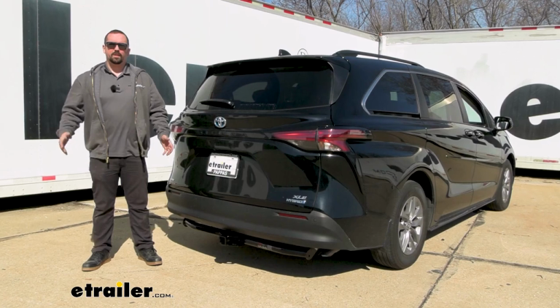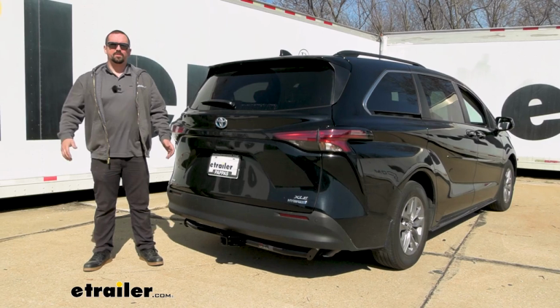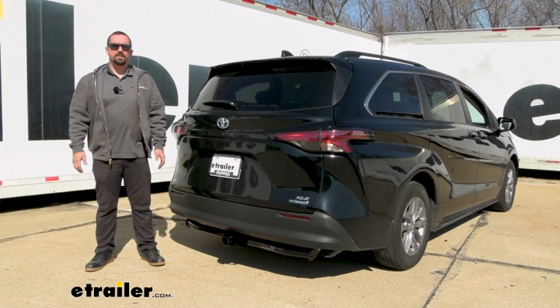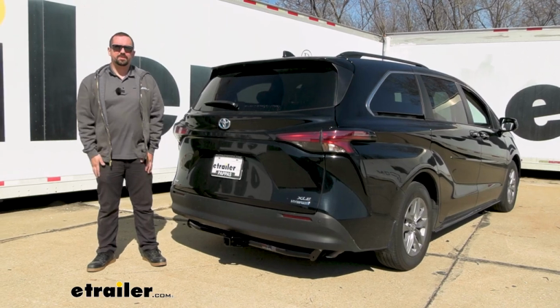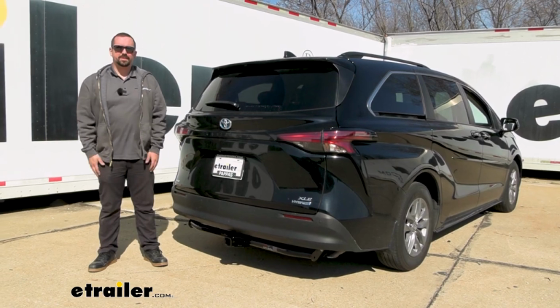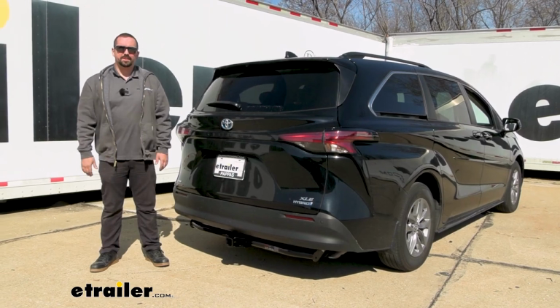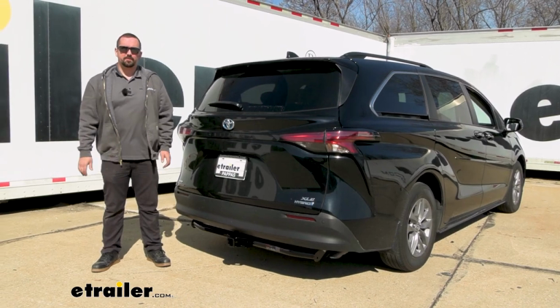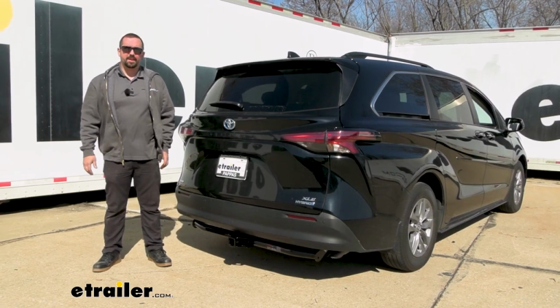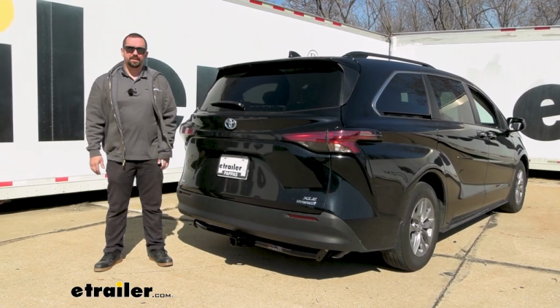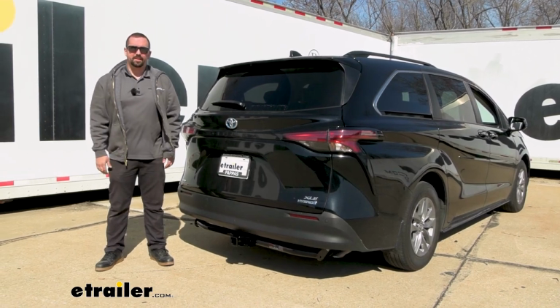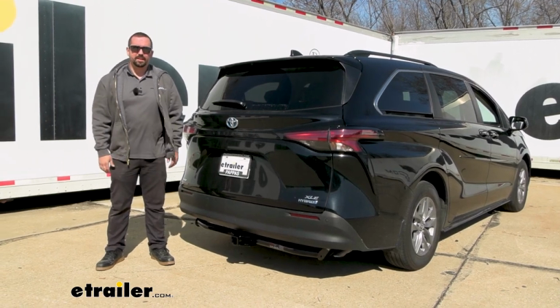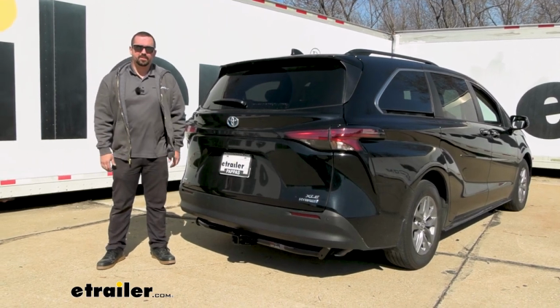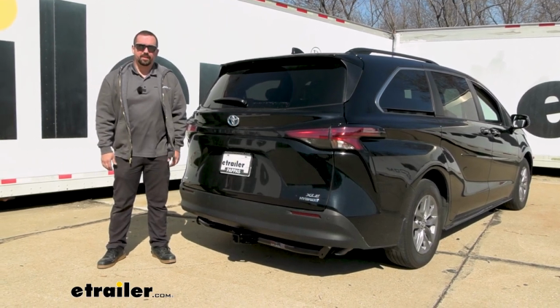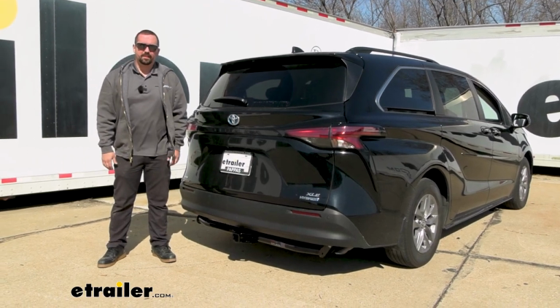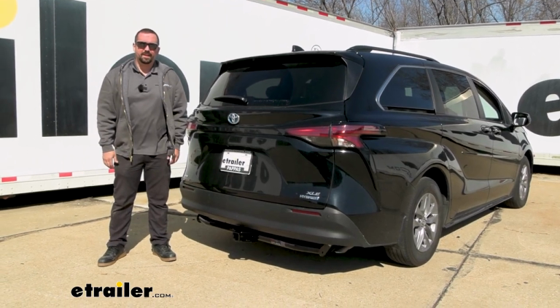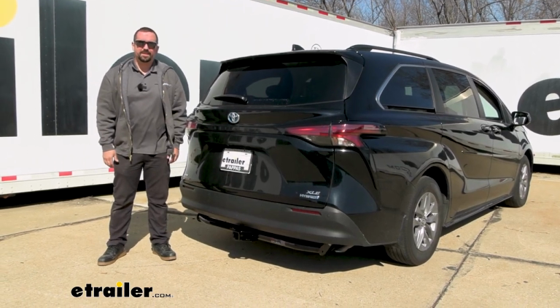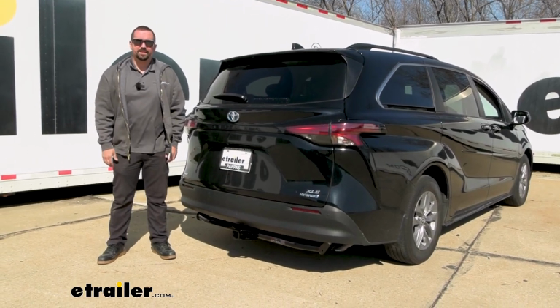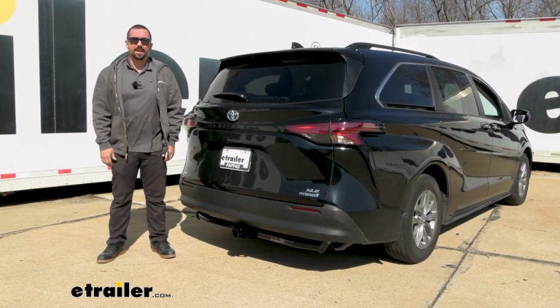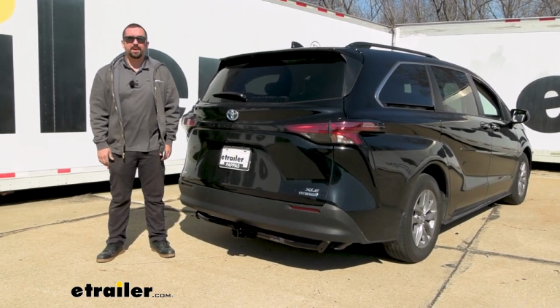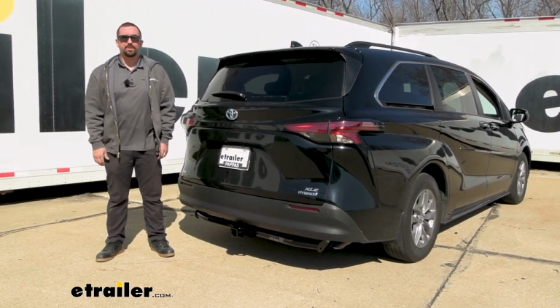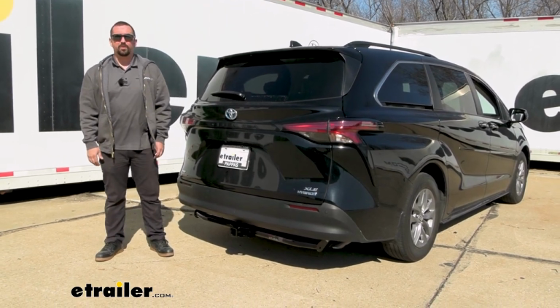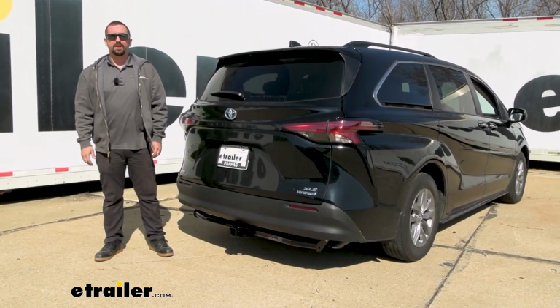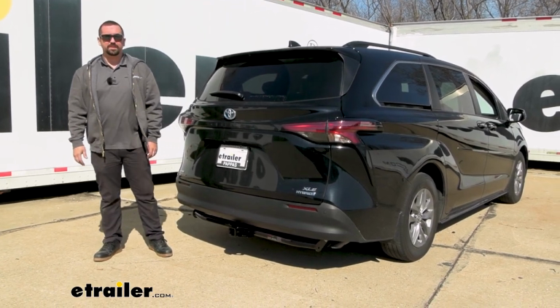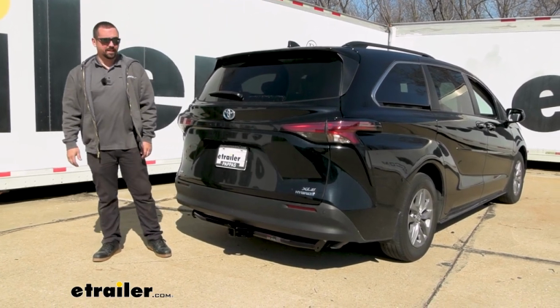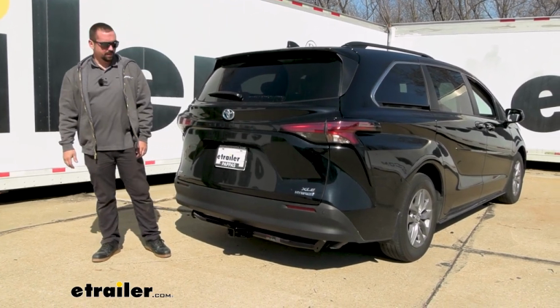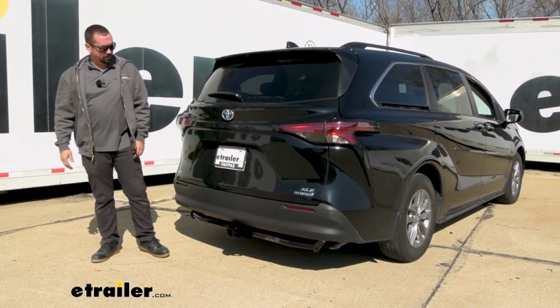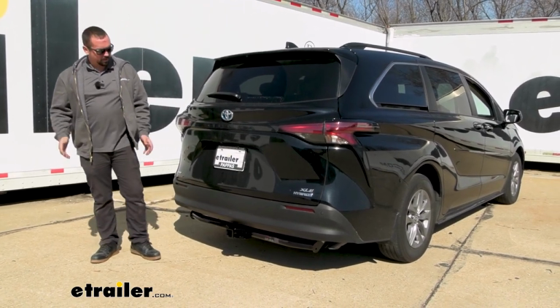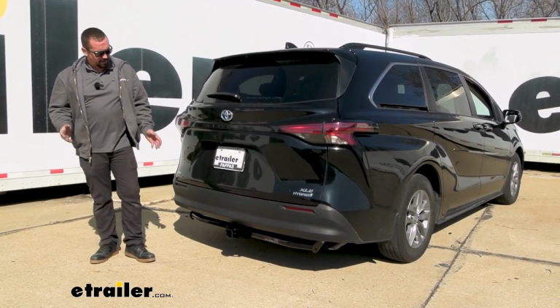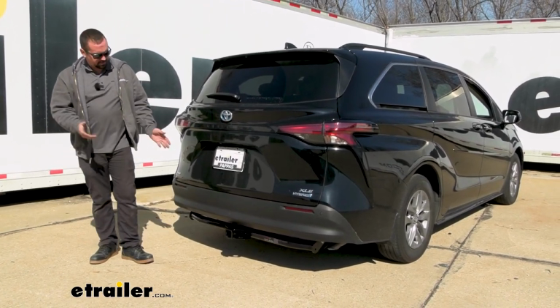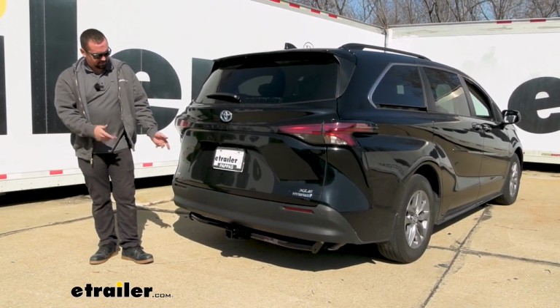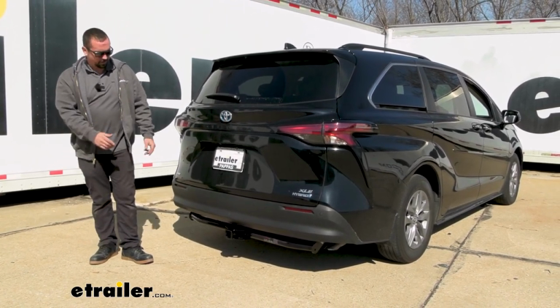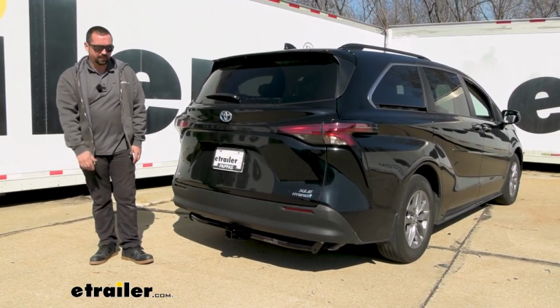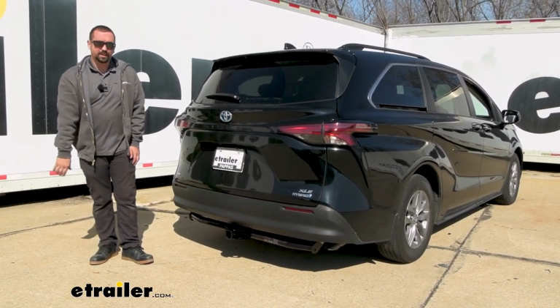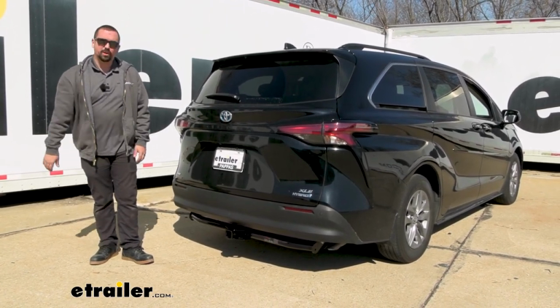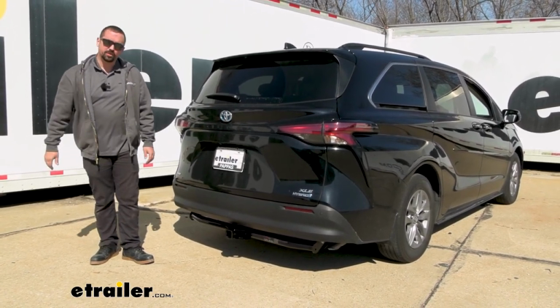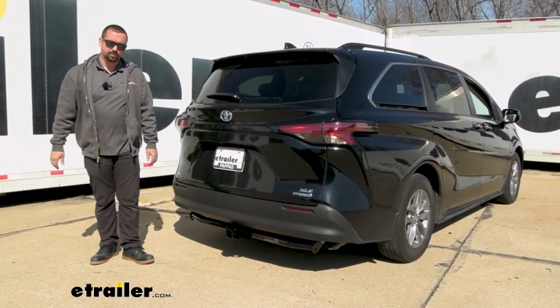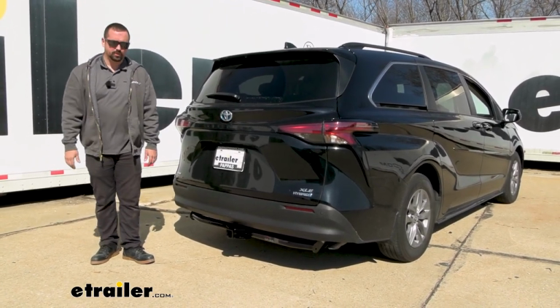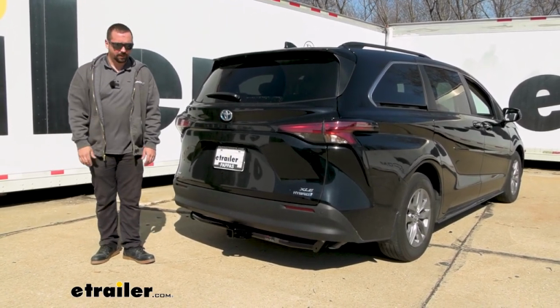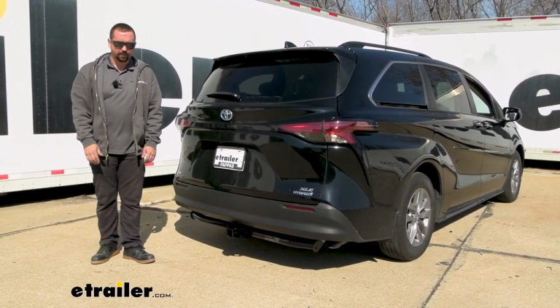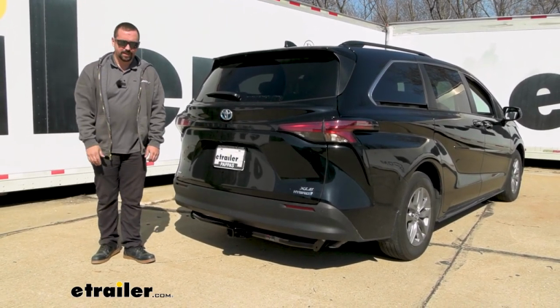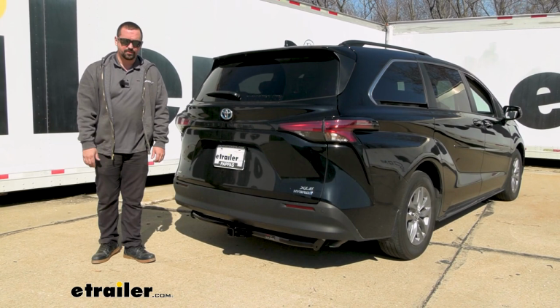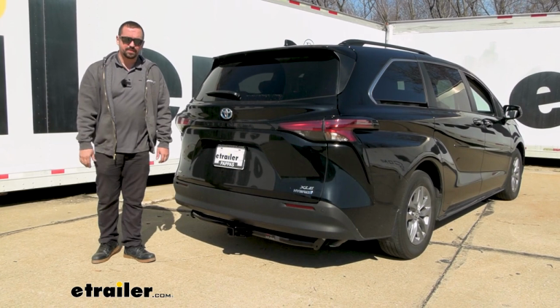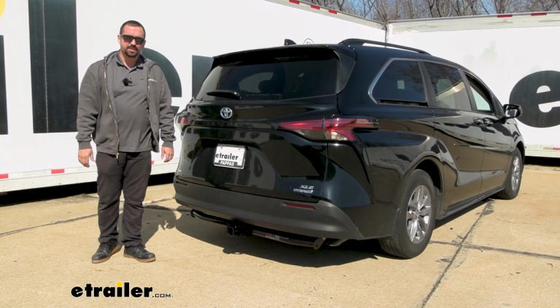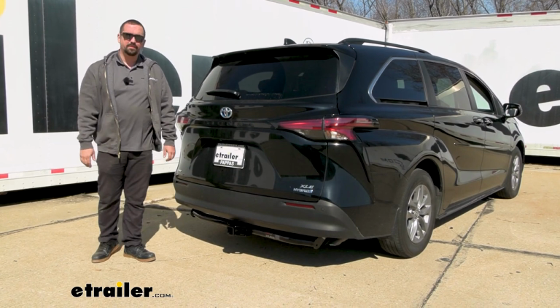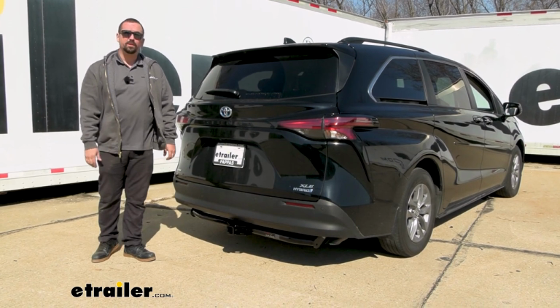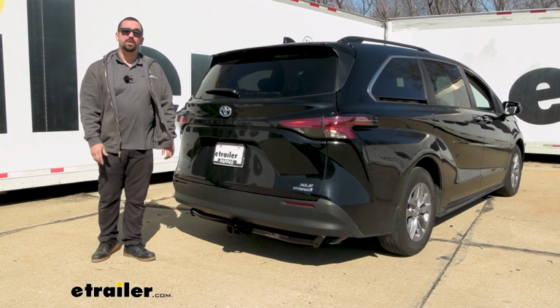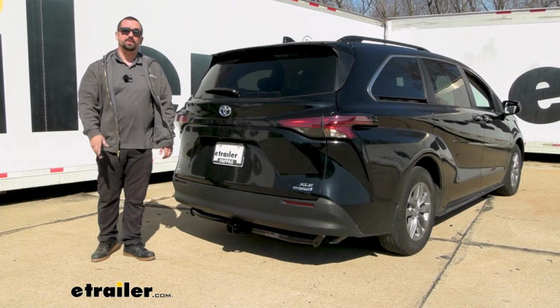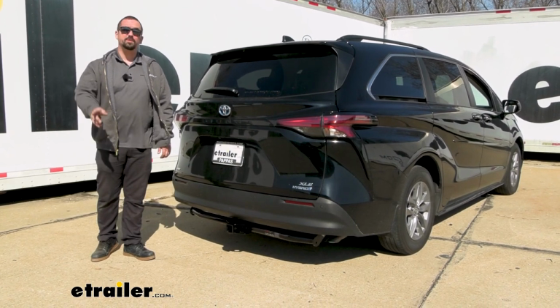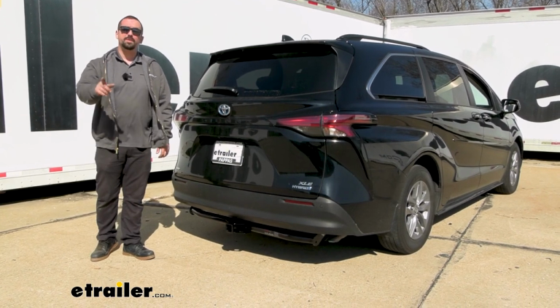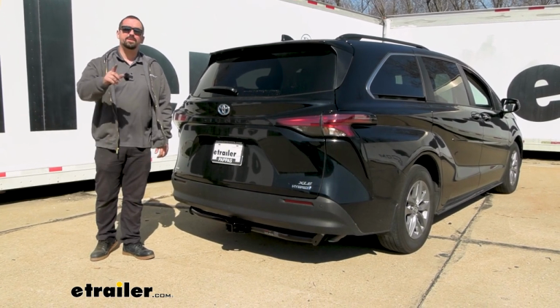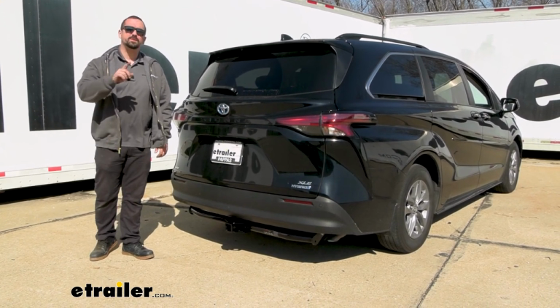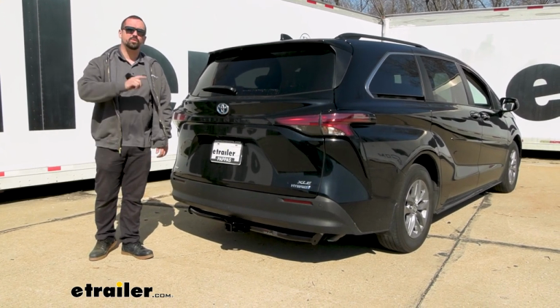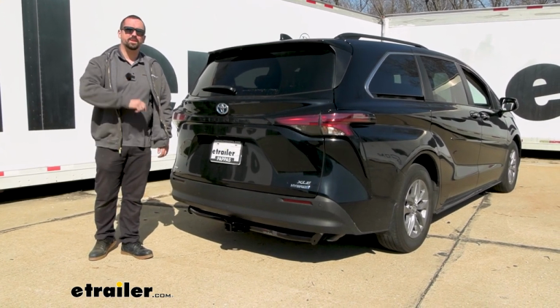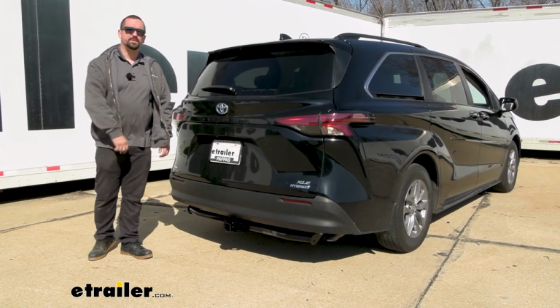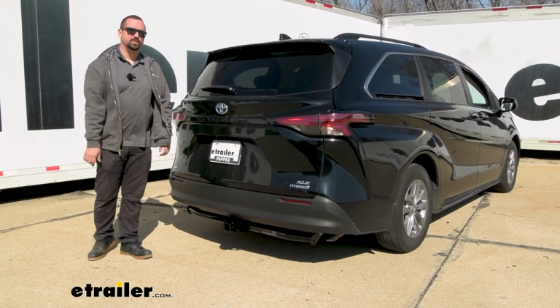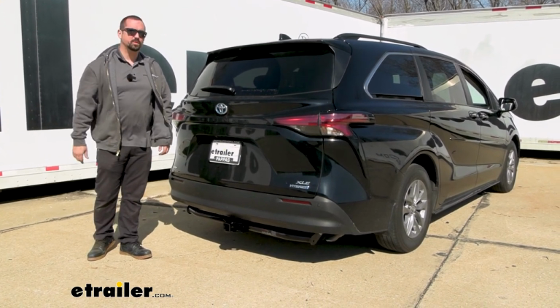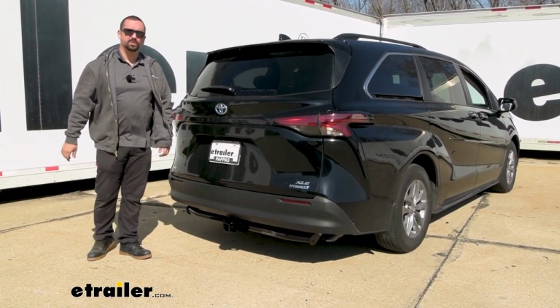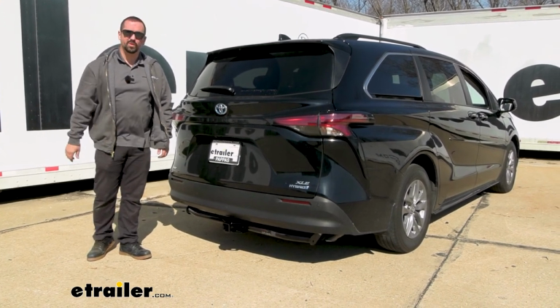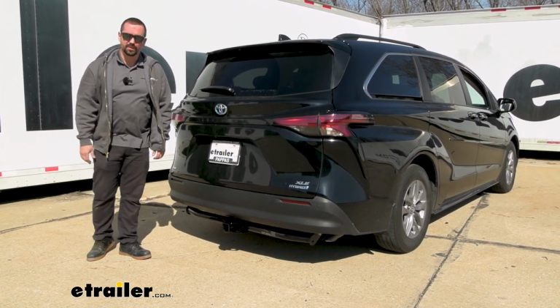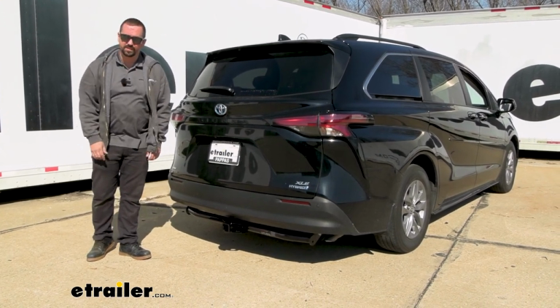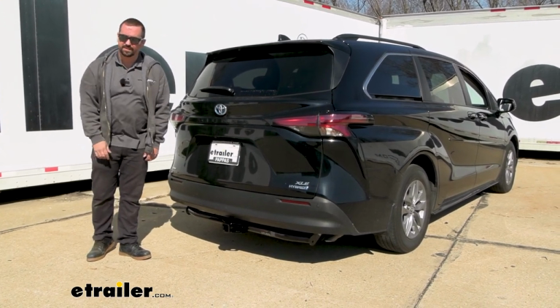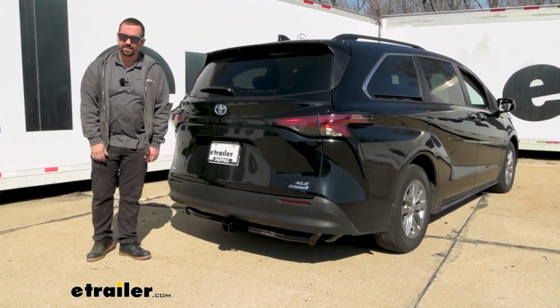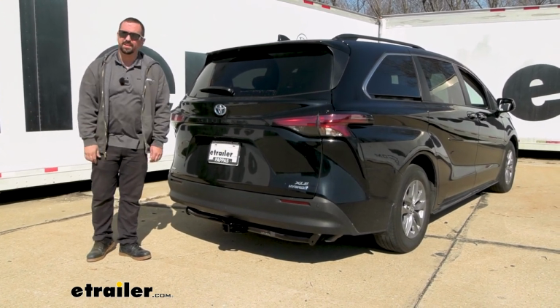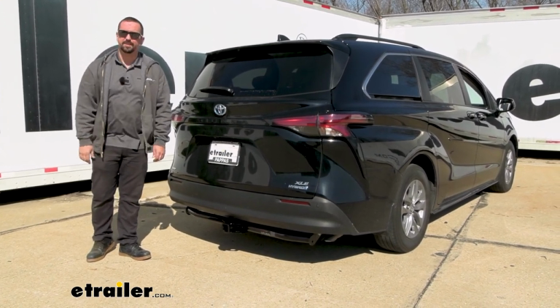Hello neighbors, it's Brad here at eTrailer and today we are taking a look and installing the CURT Trailer Hitch Receiver on a 2022 Toyota Sienna.